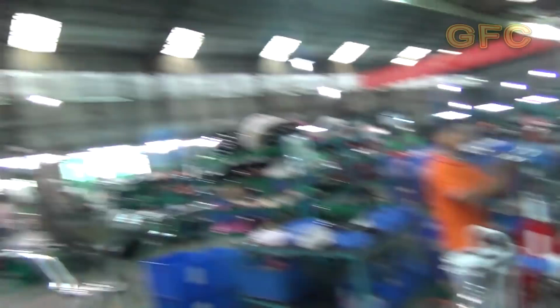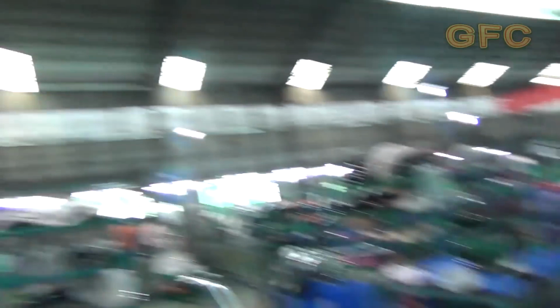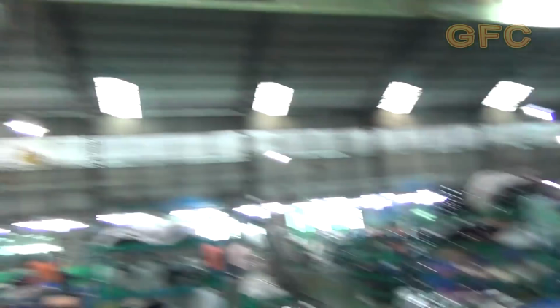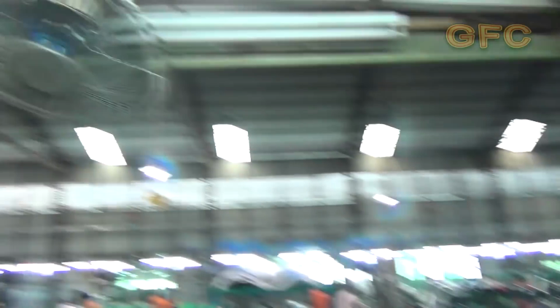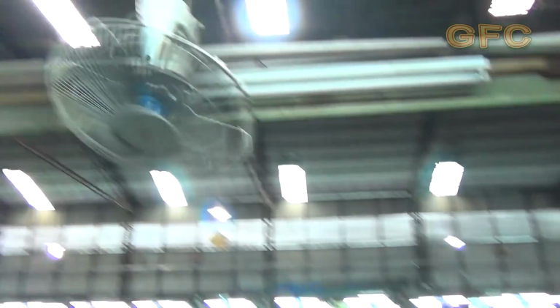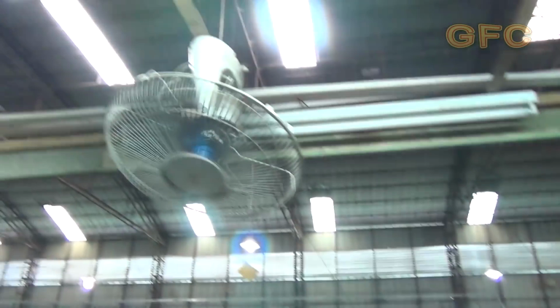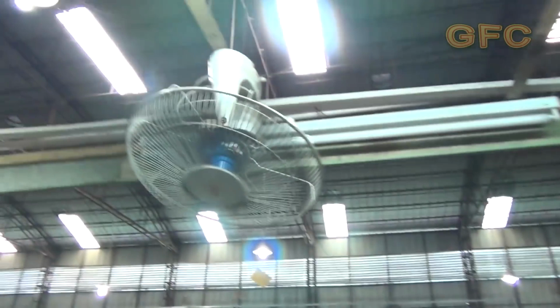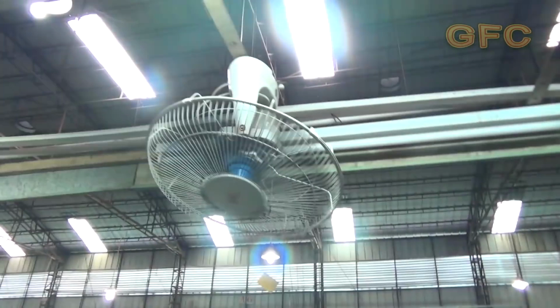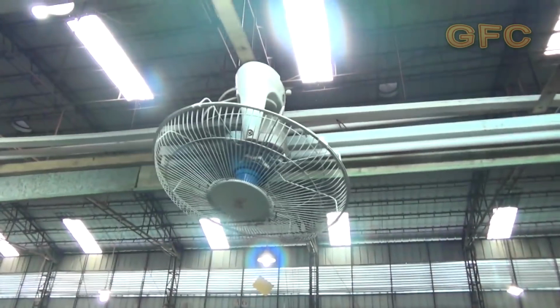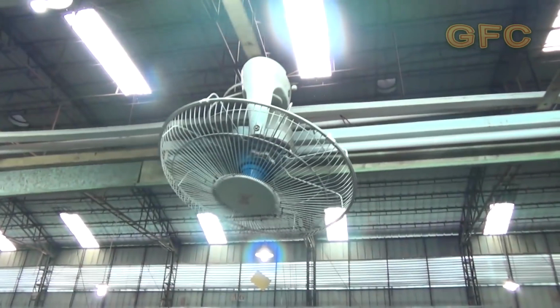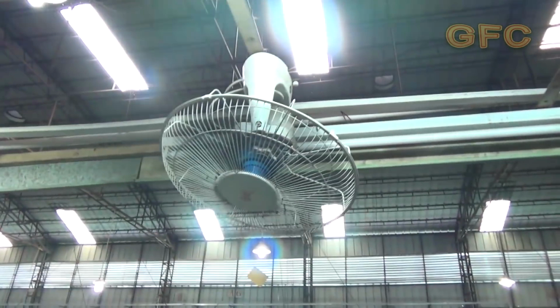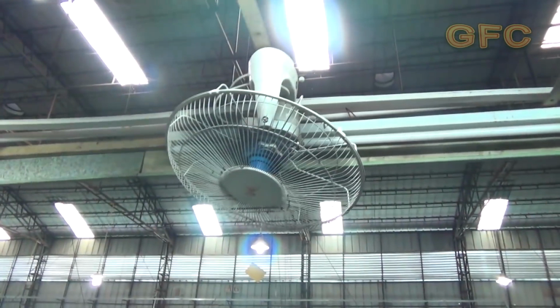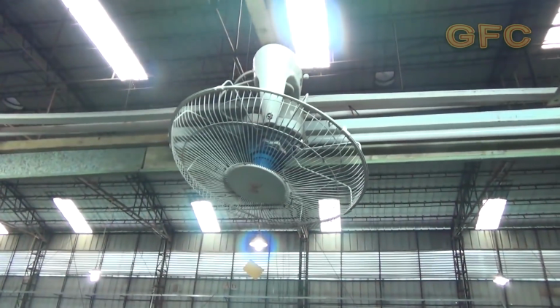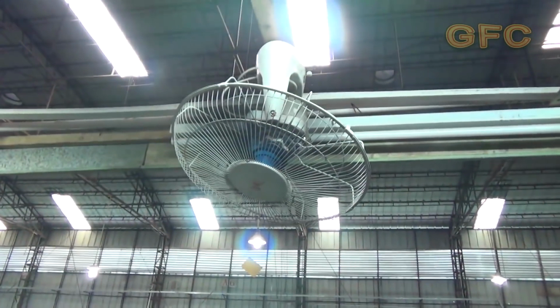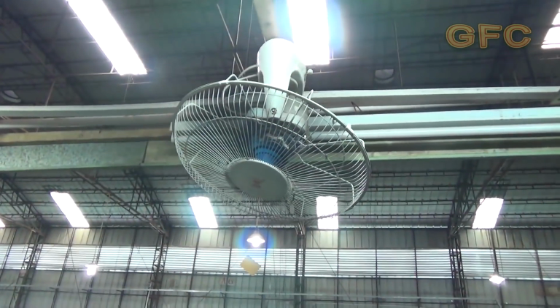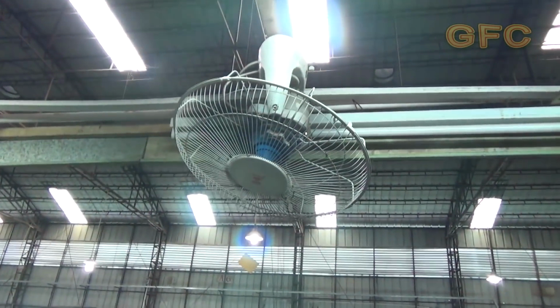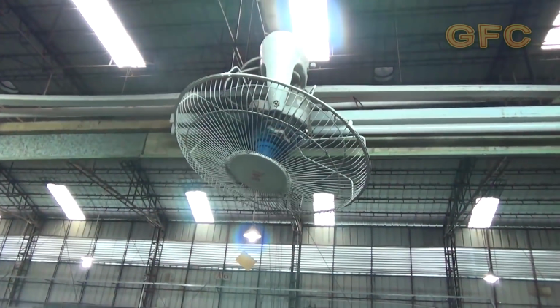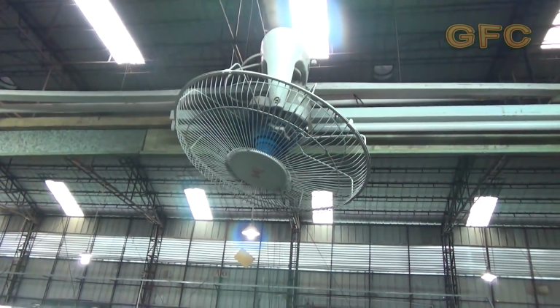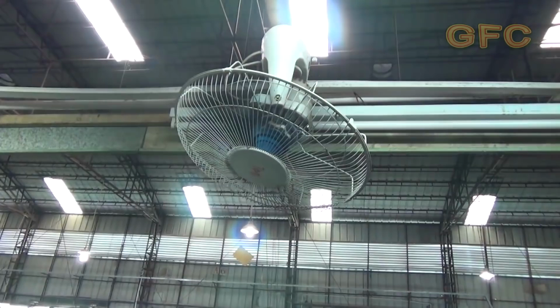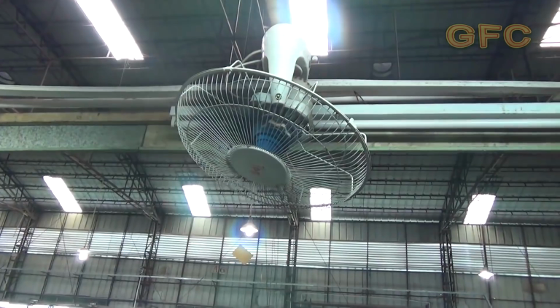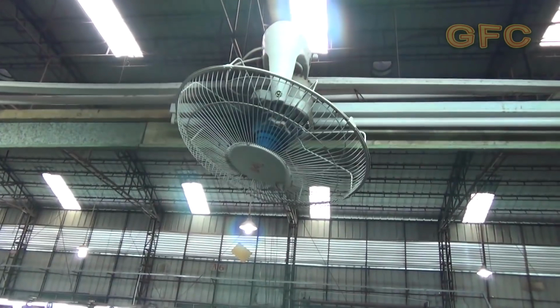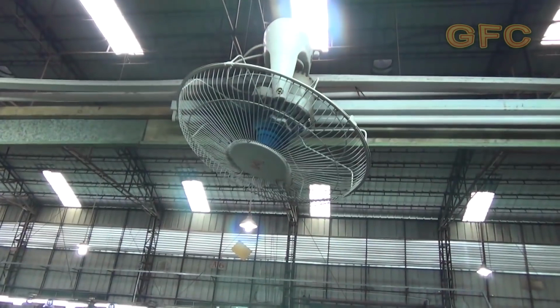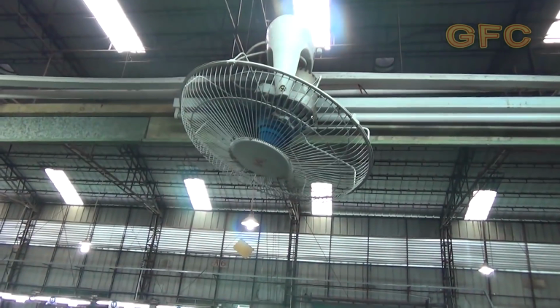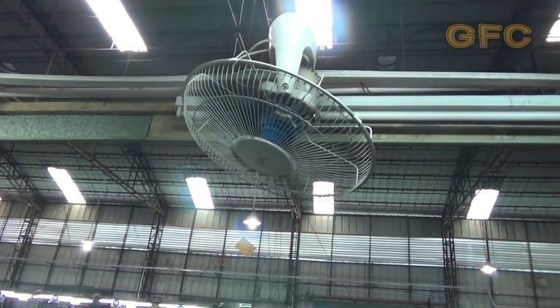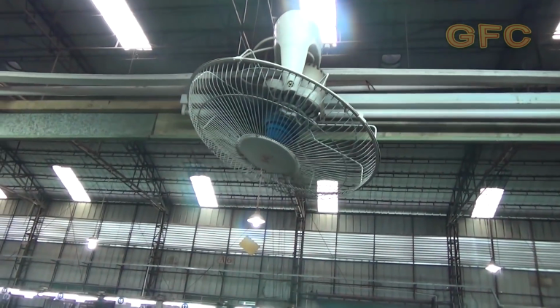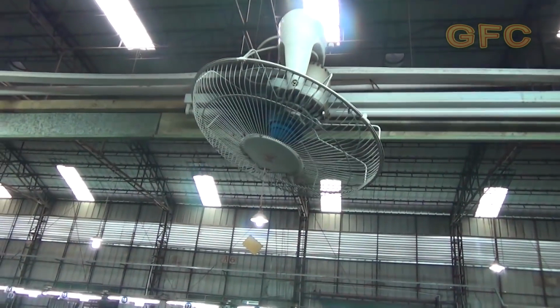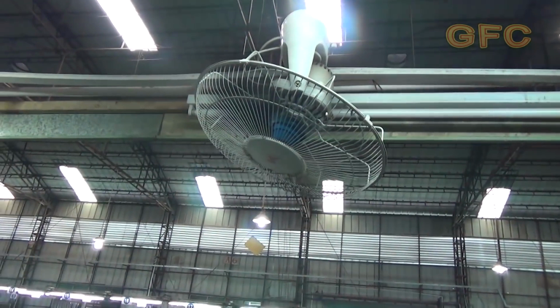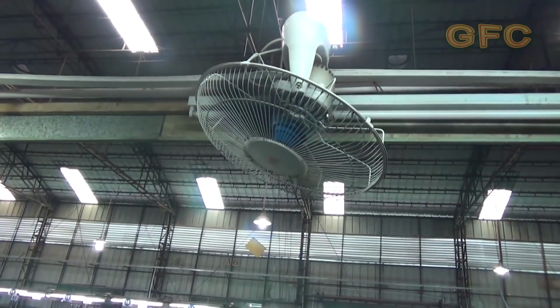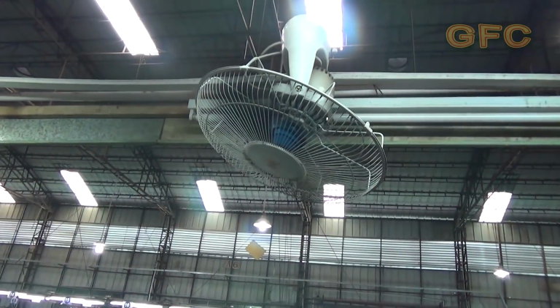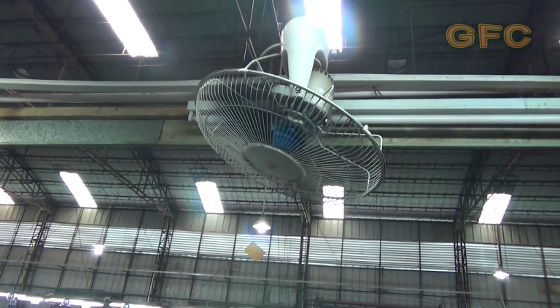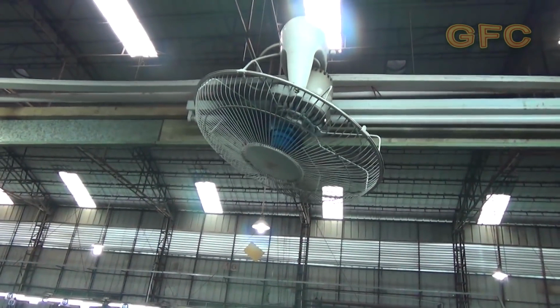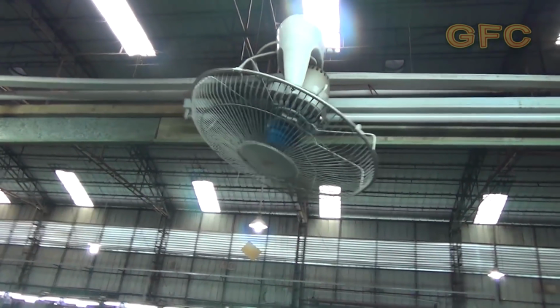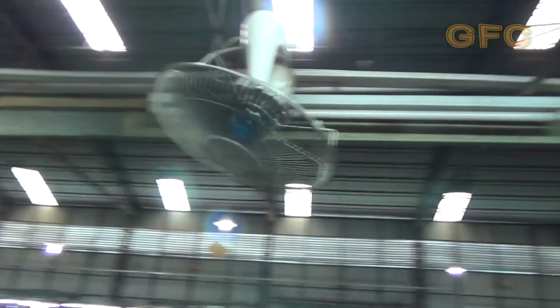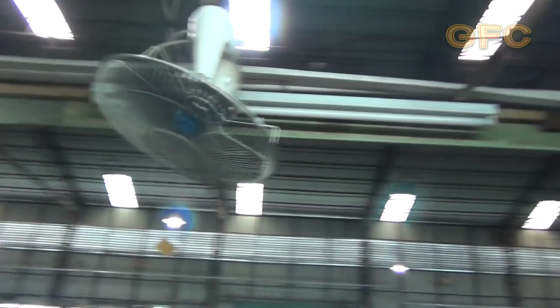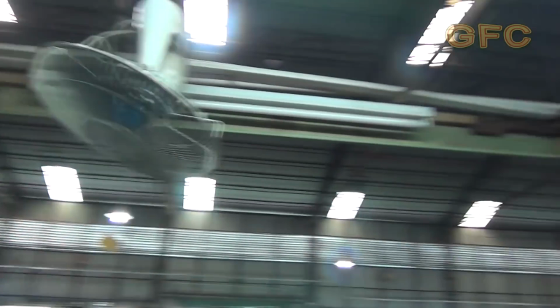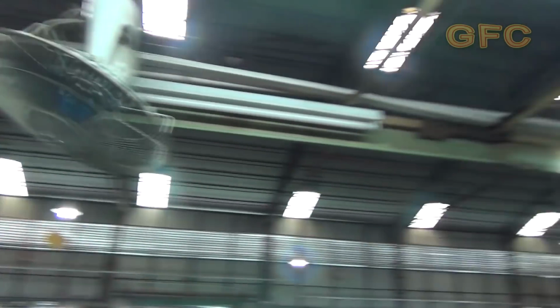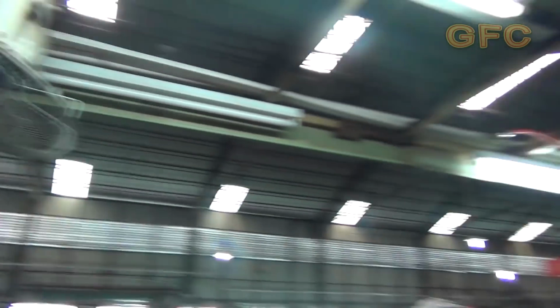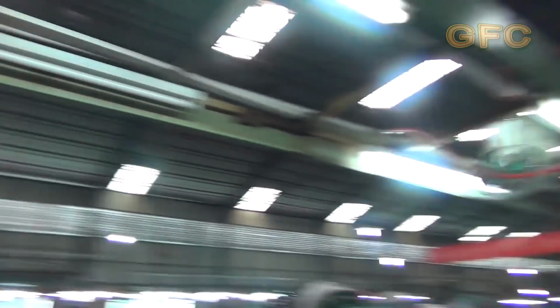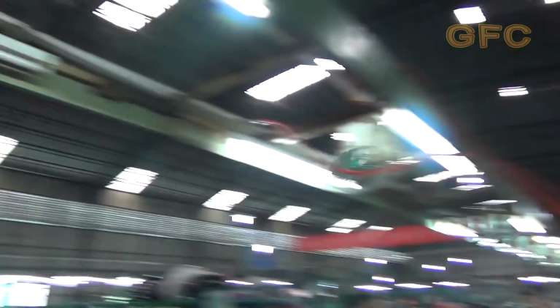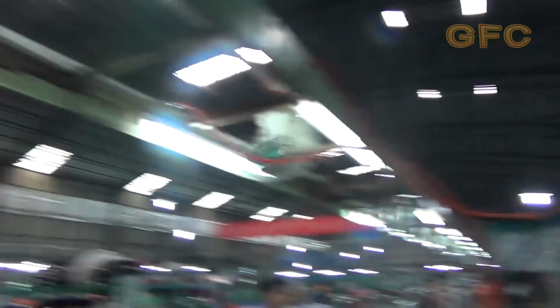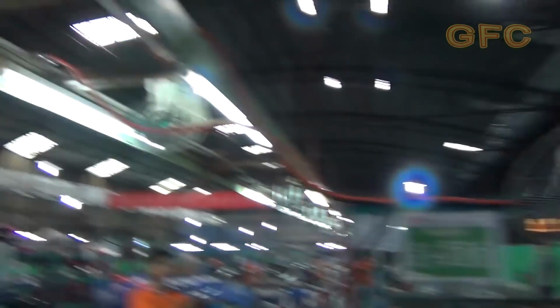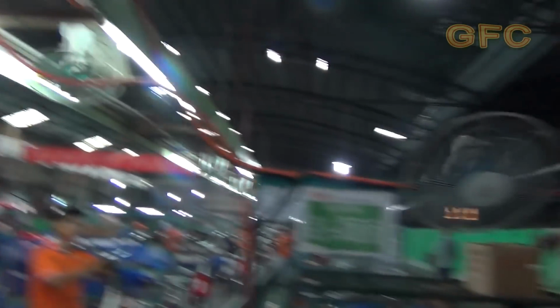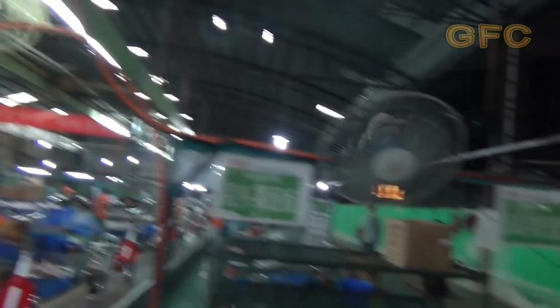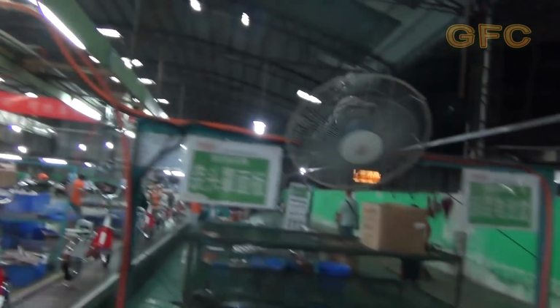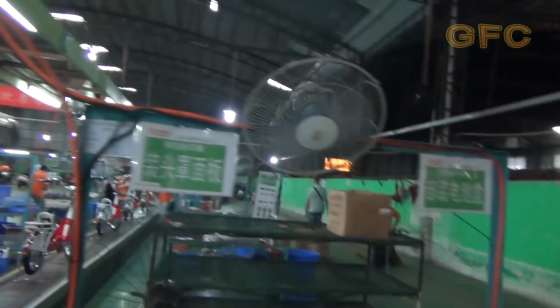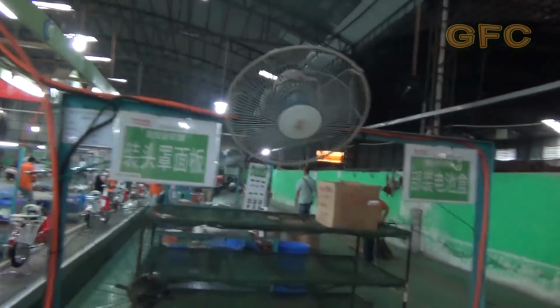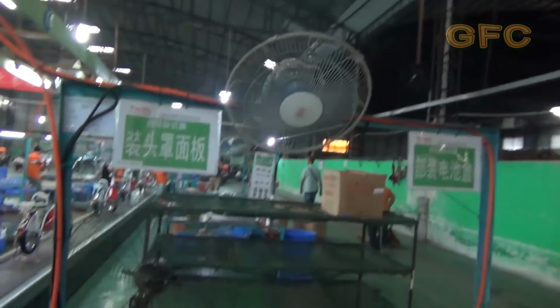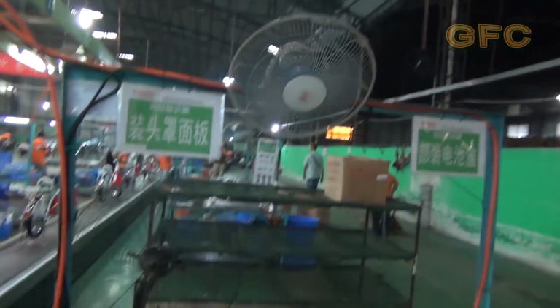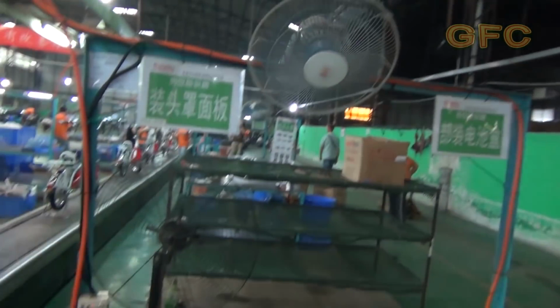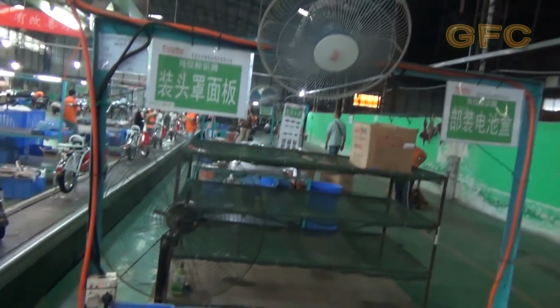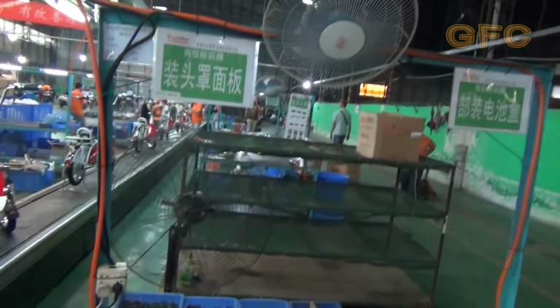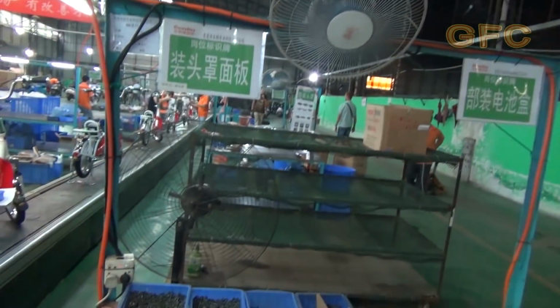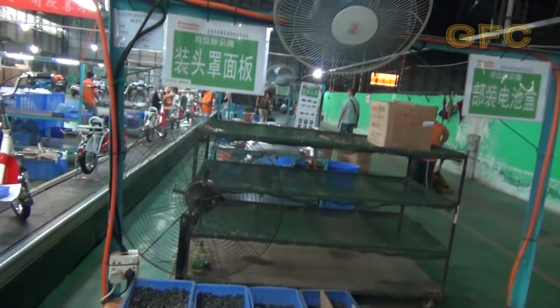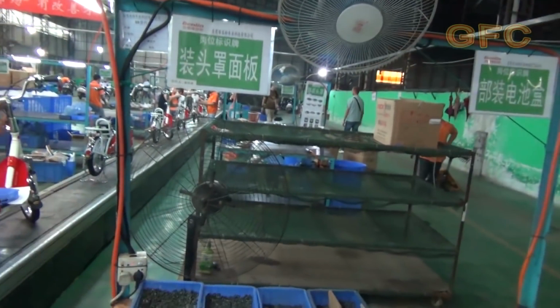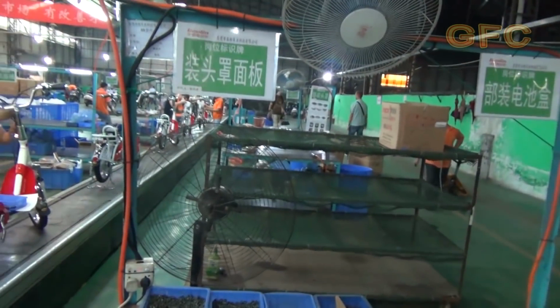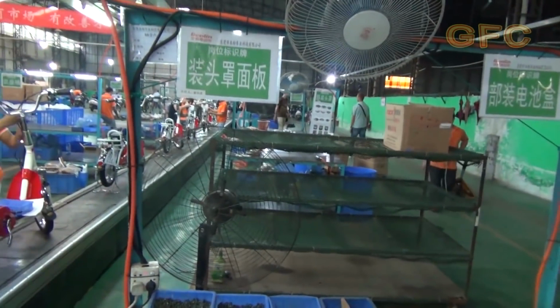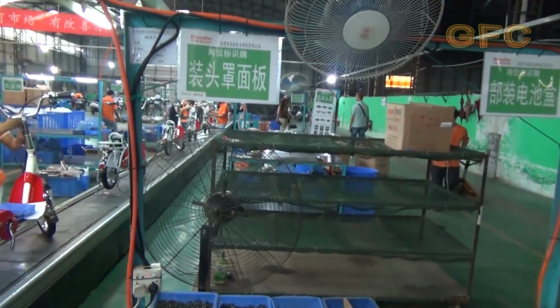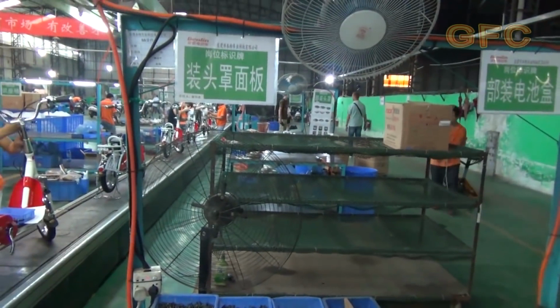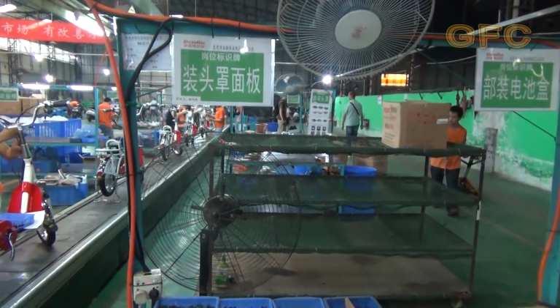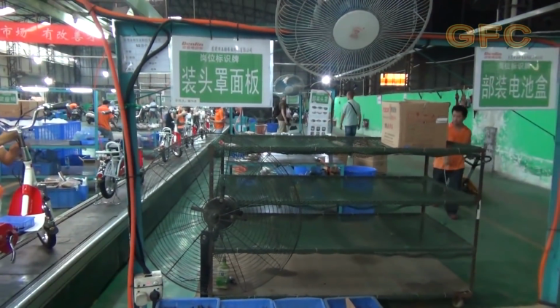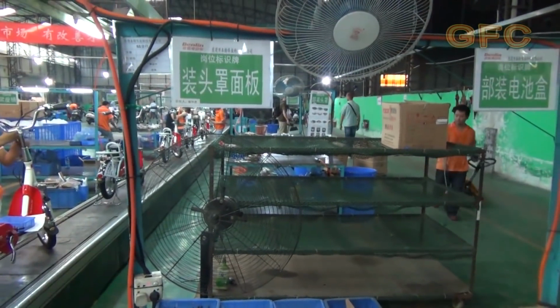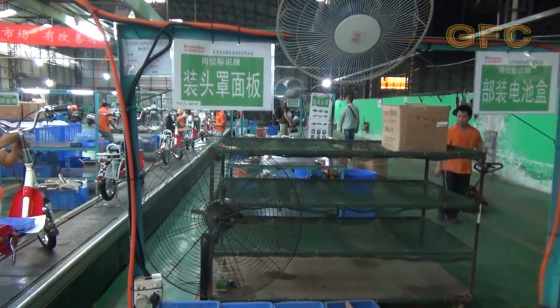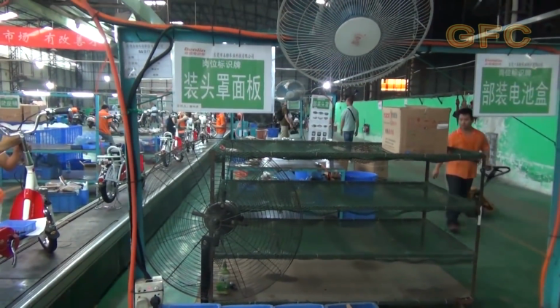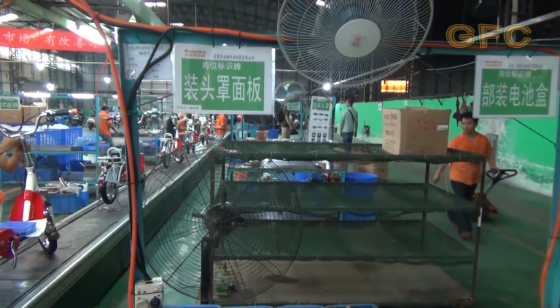It's very noisy in the workshop. The fans add a lot to this noise, but without them it would be too stuffy here.